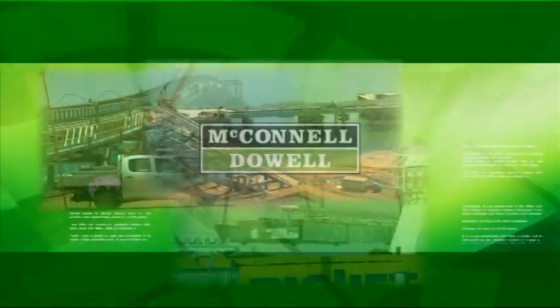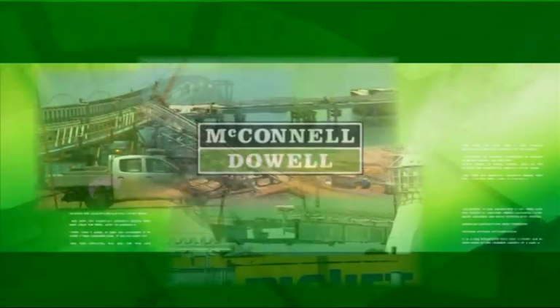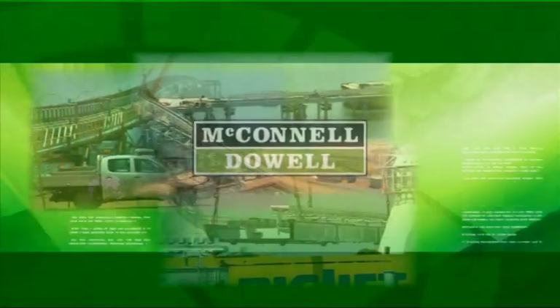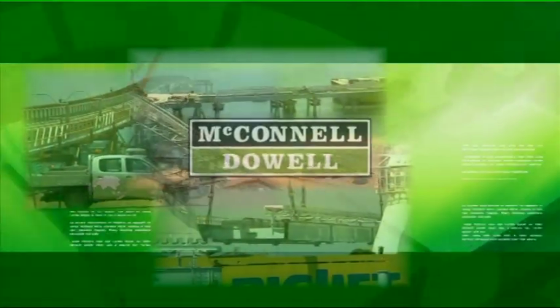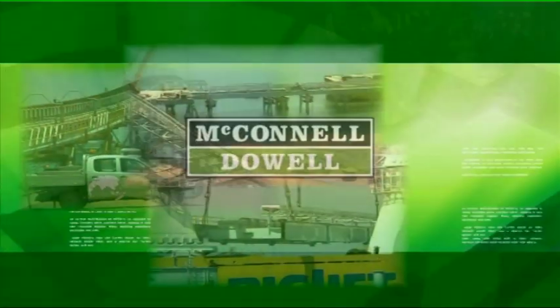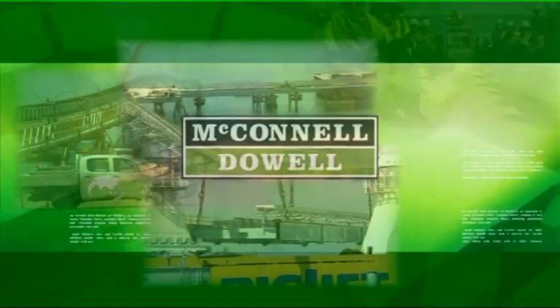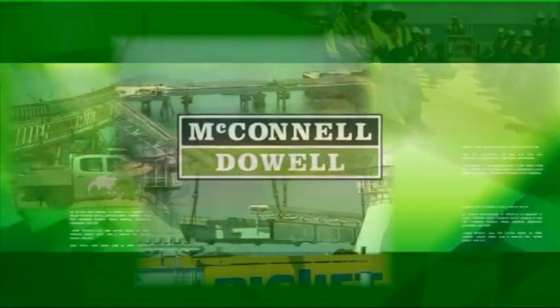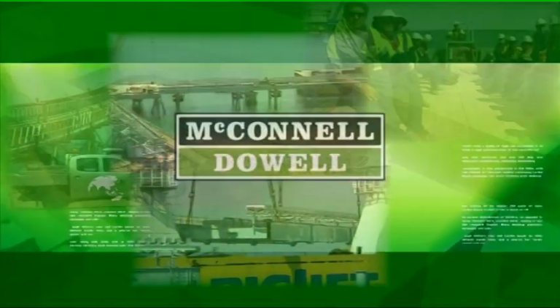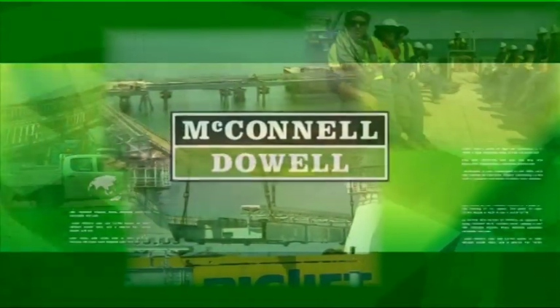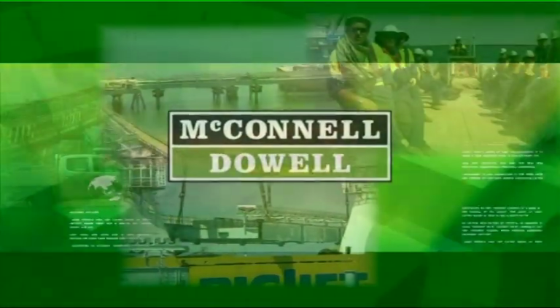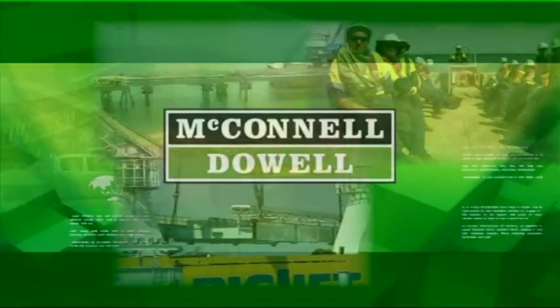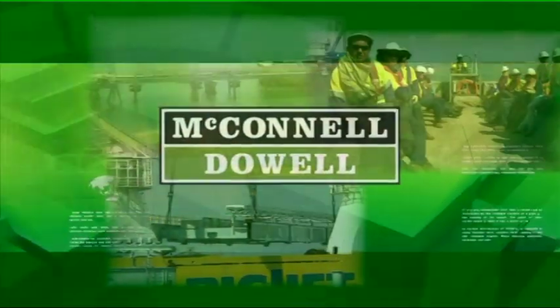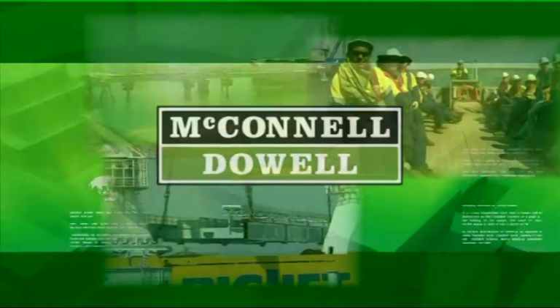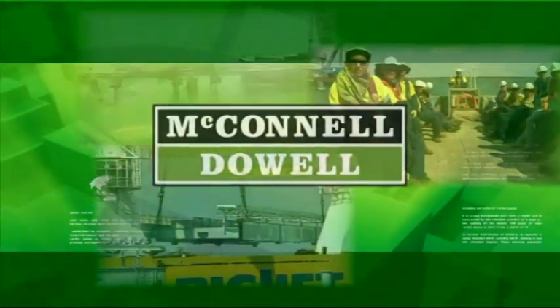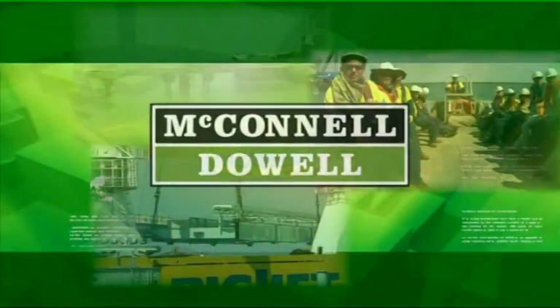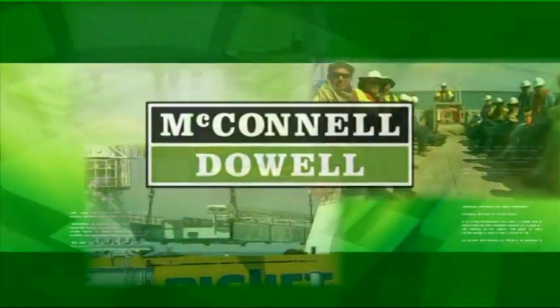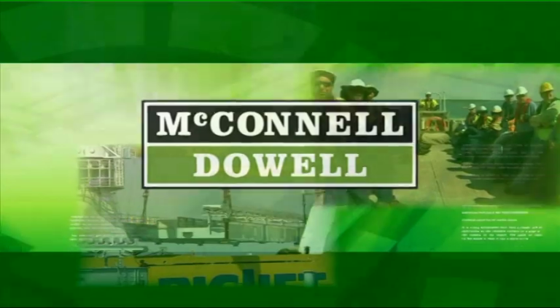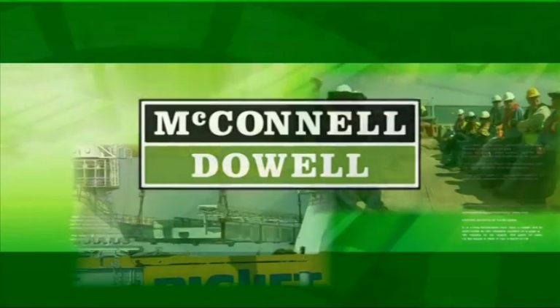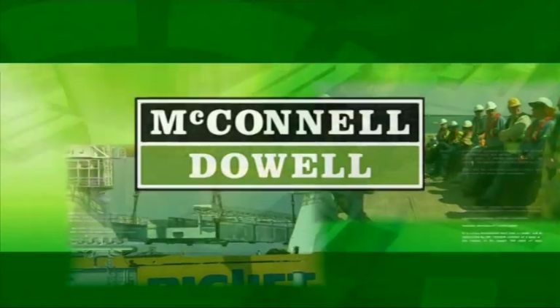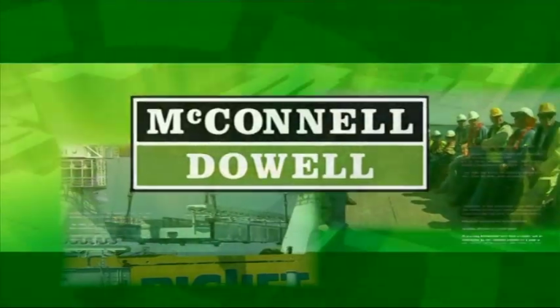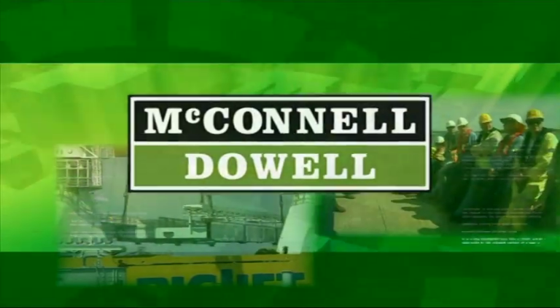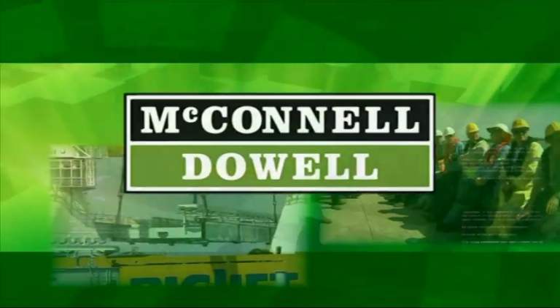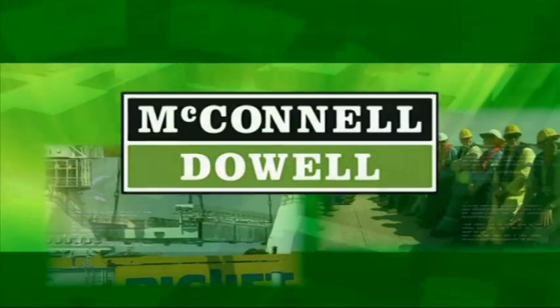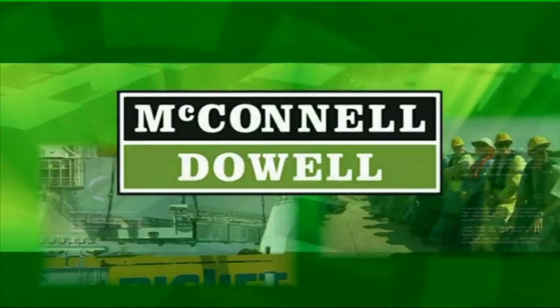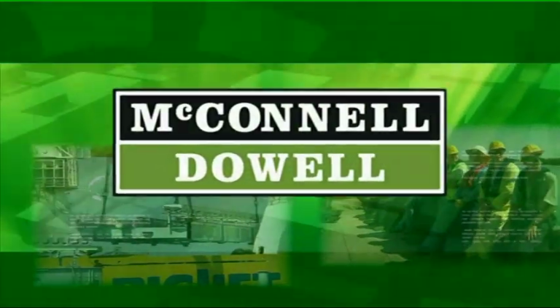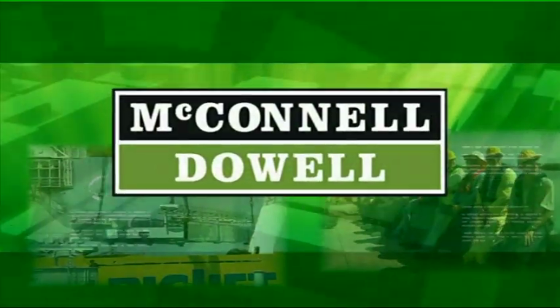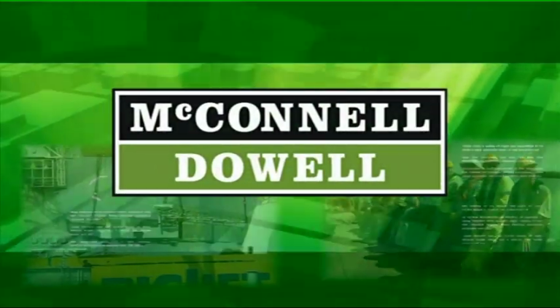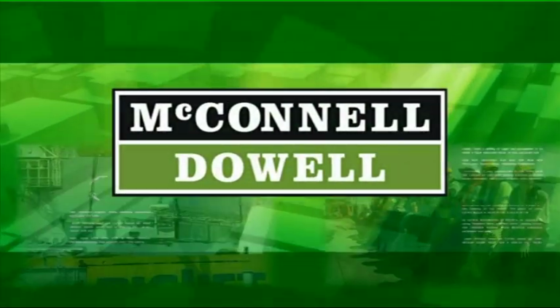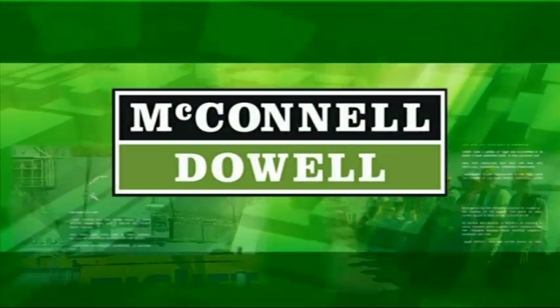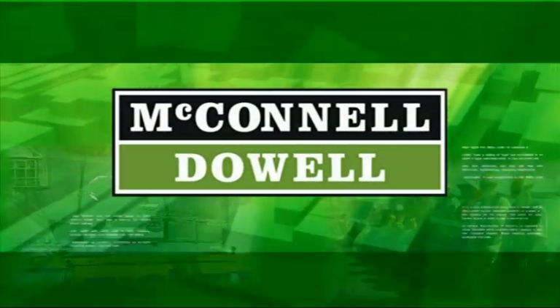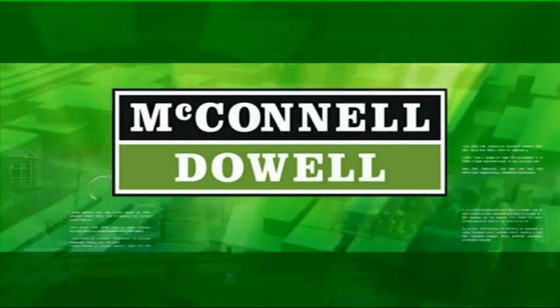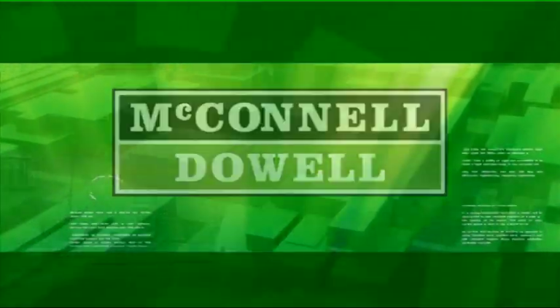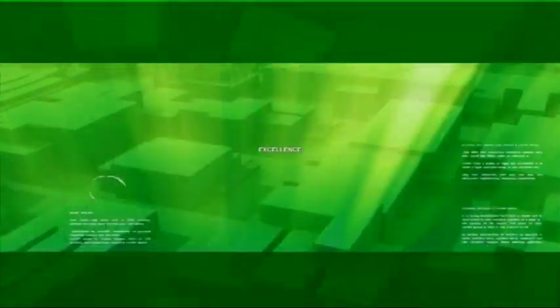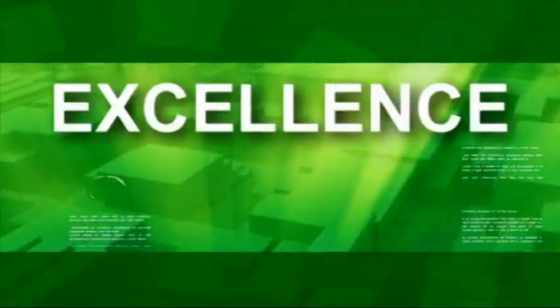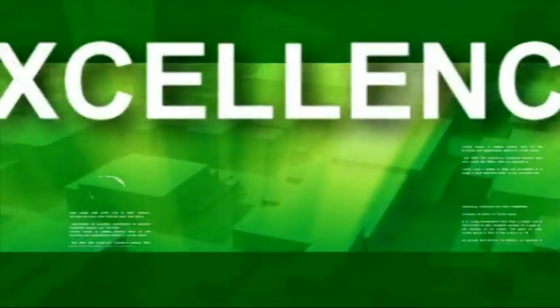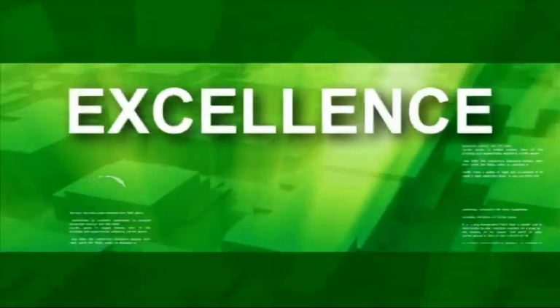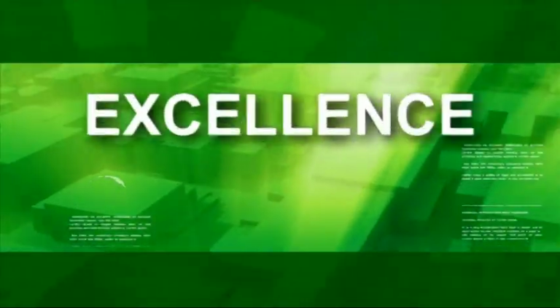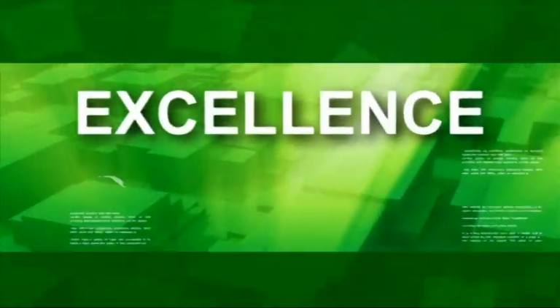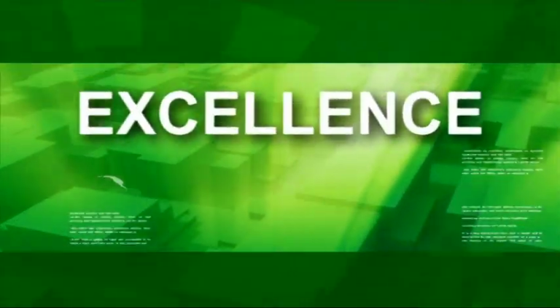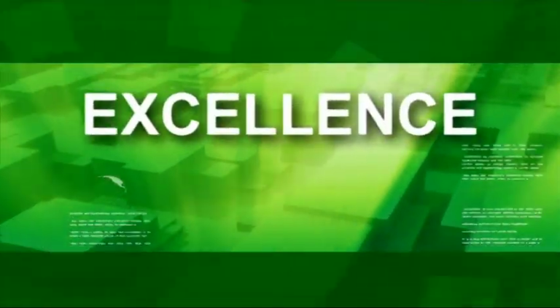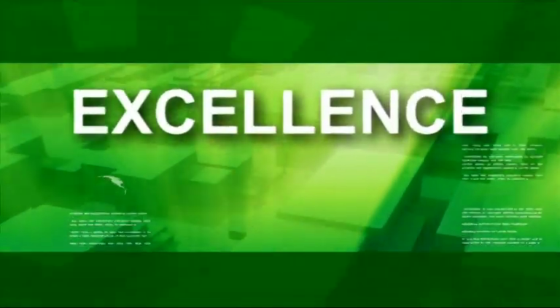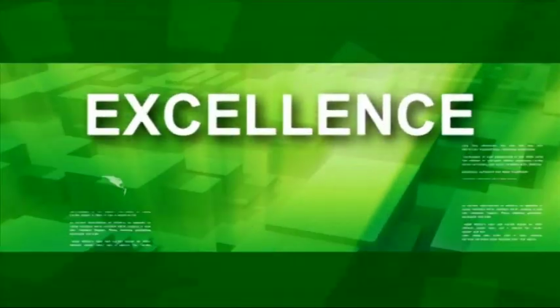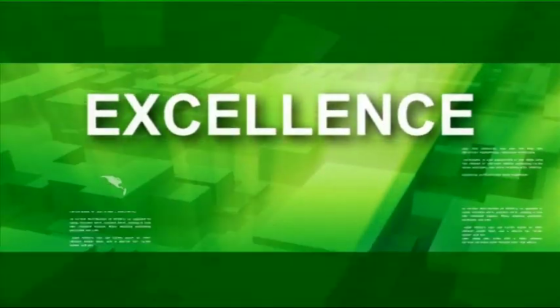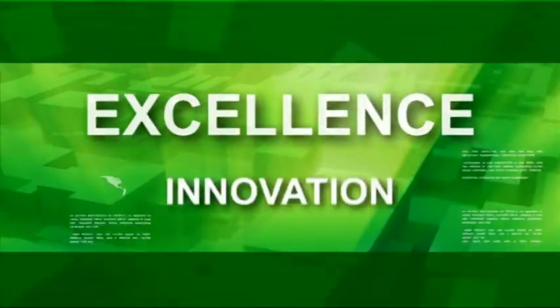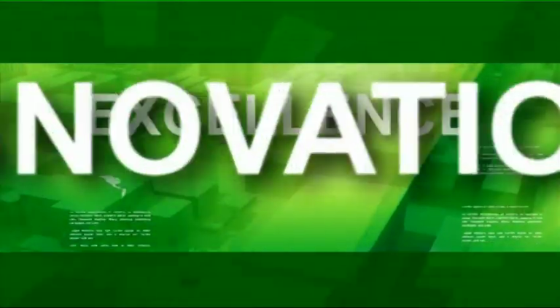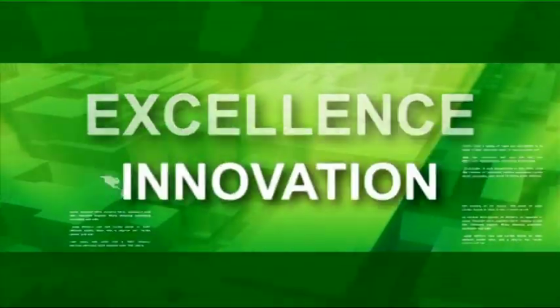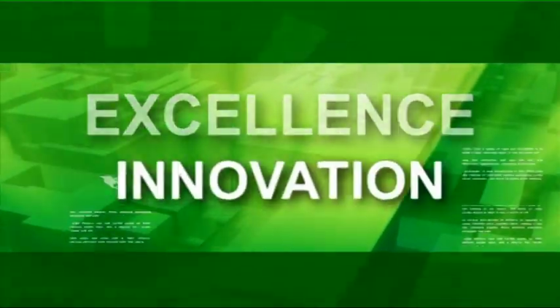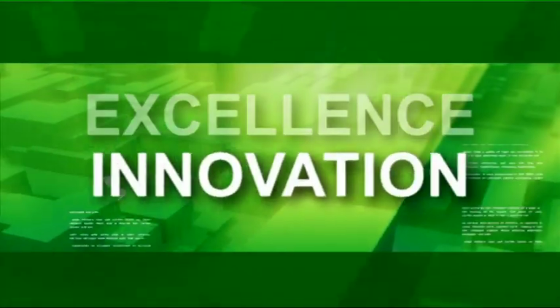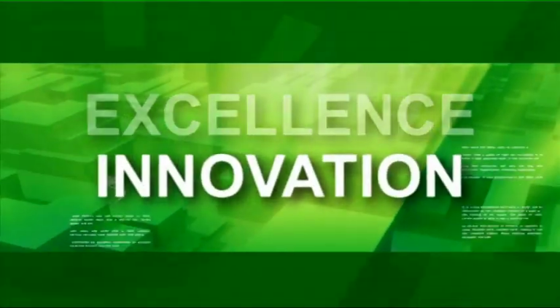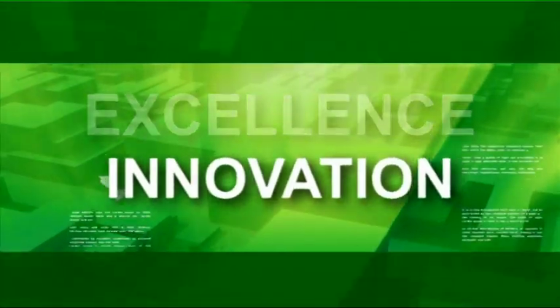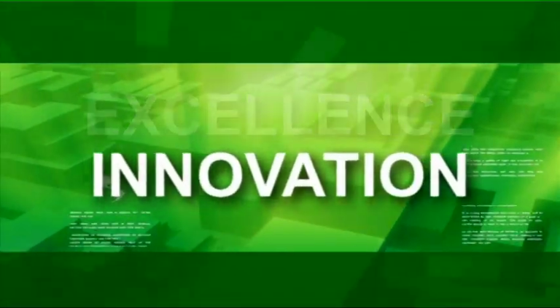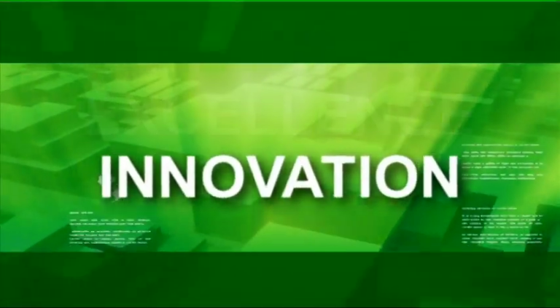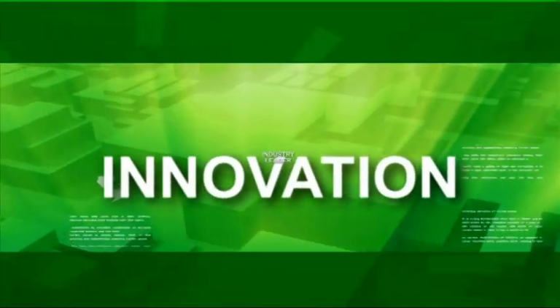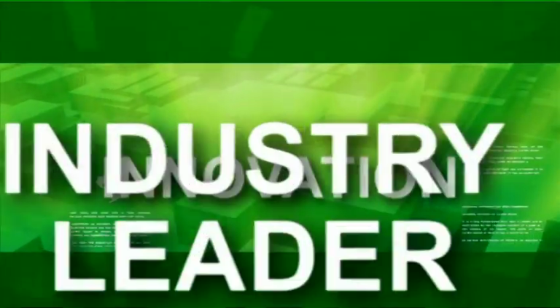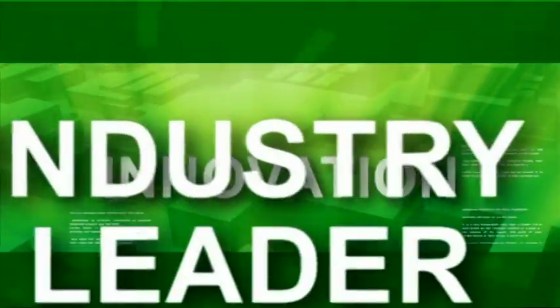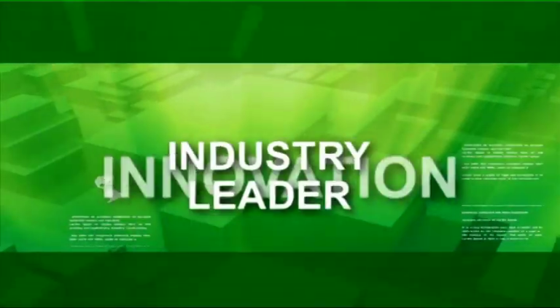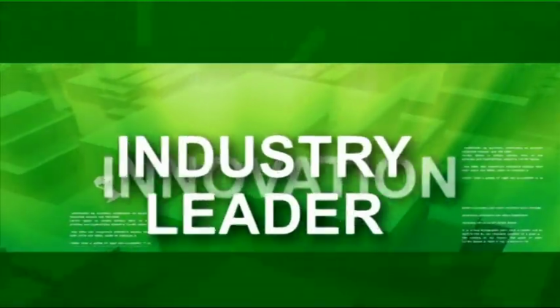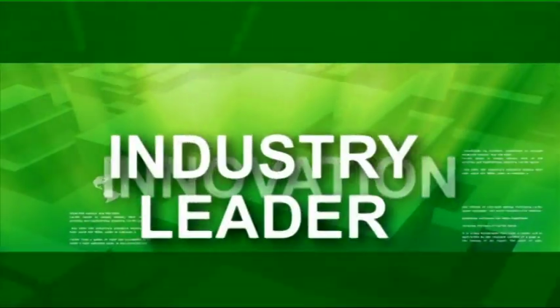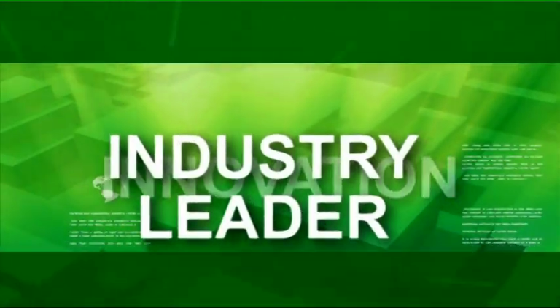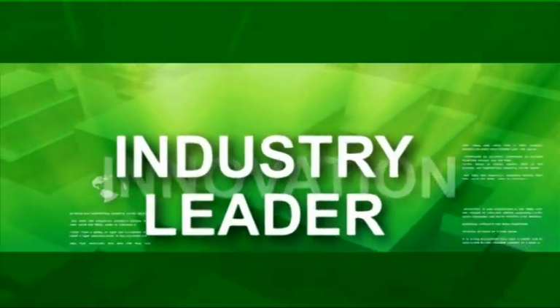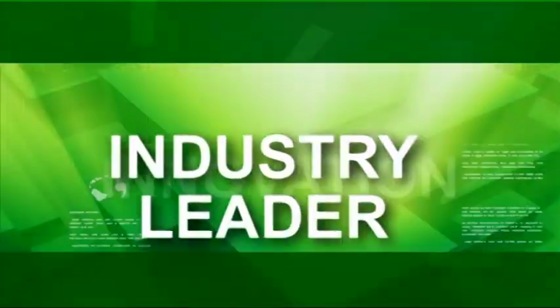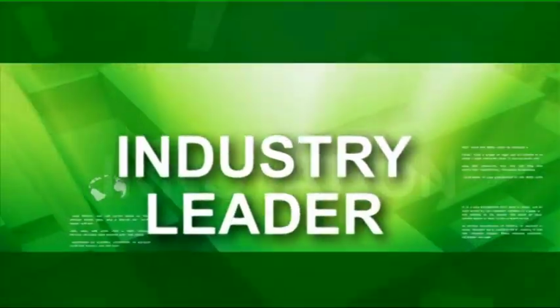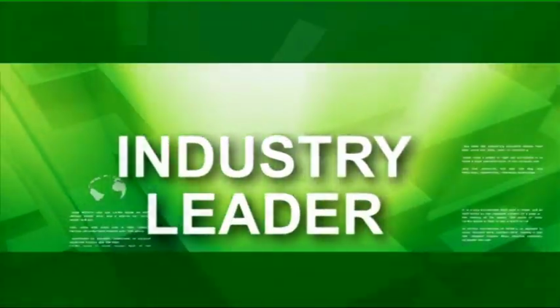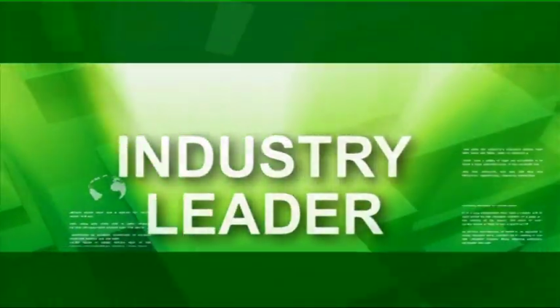McConnell Dow, the multi-discipline contractor. Excellence. Innovation. Industry leader.